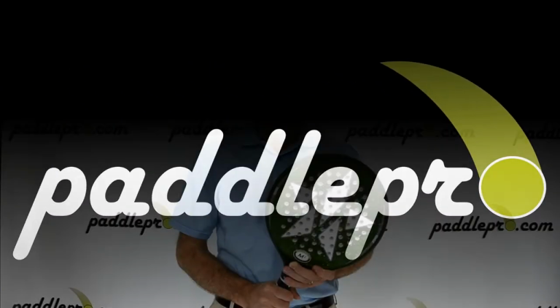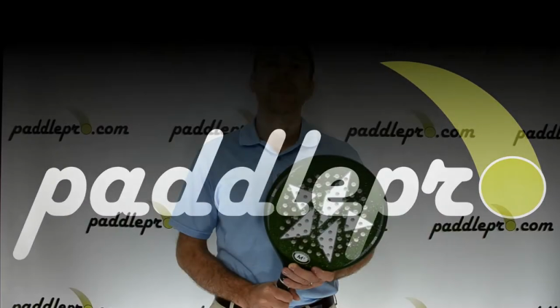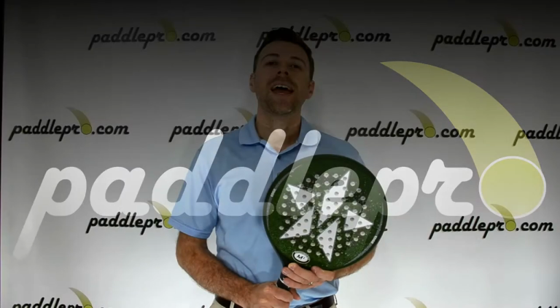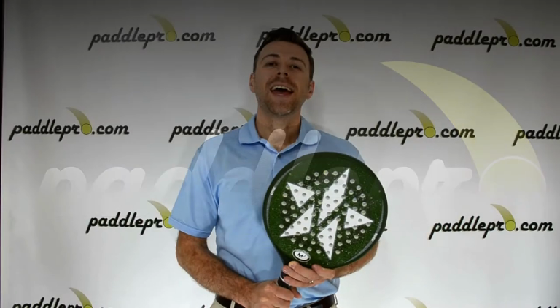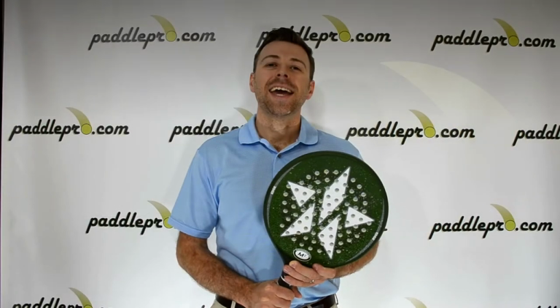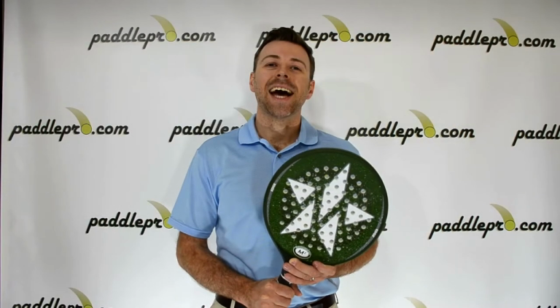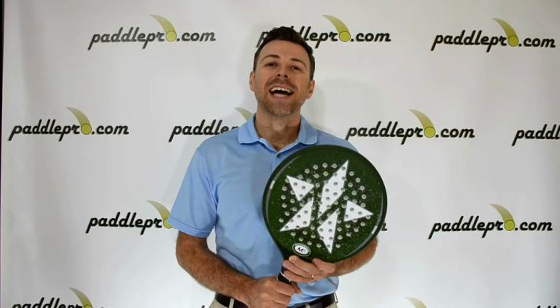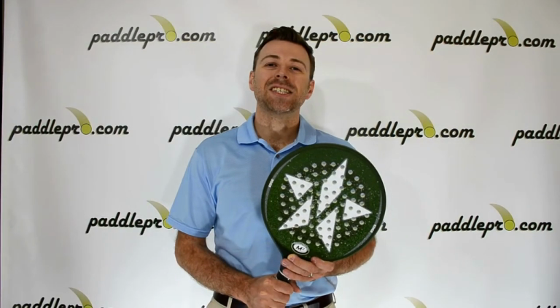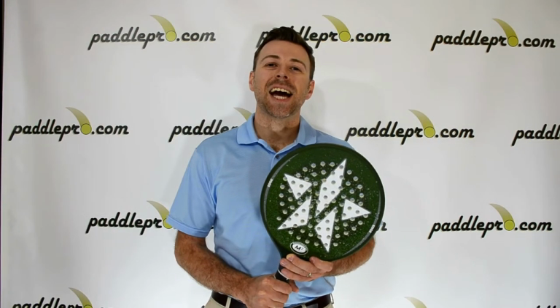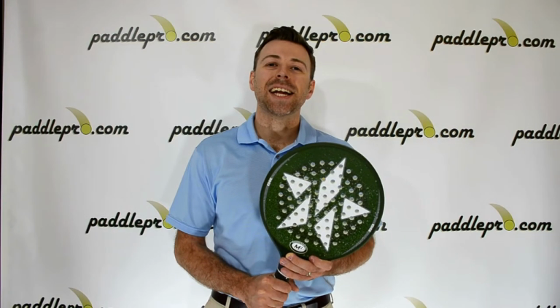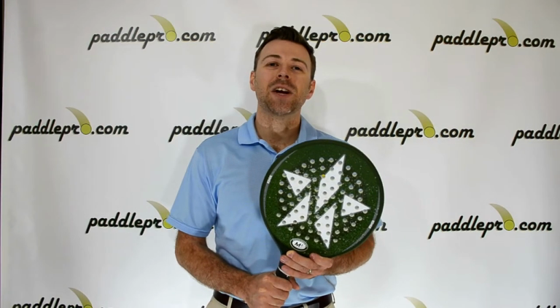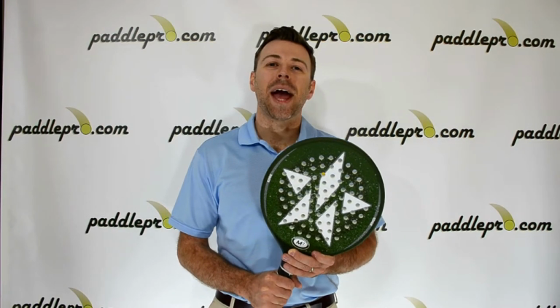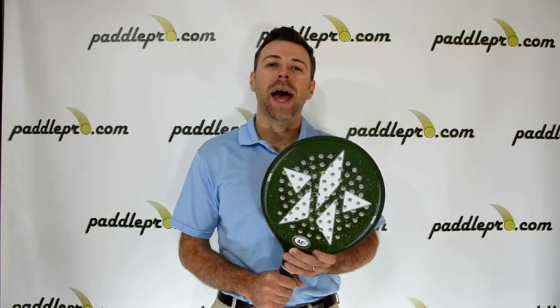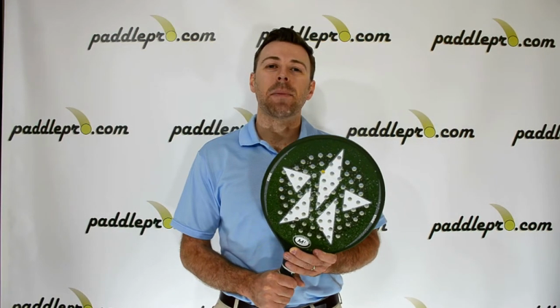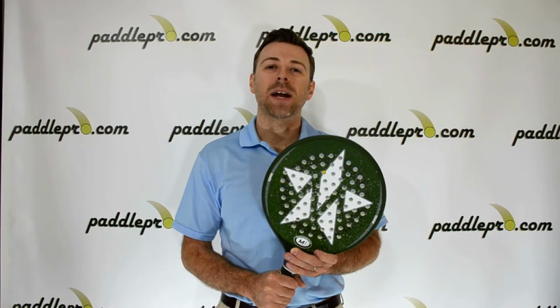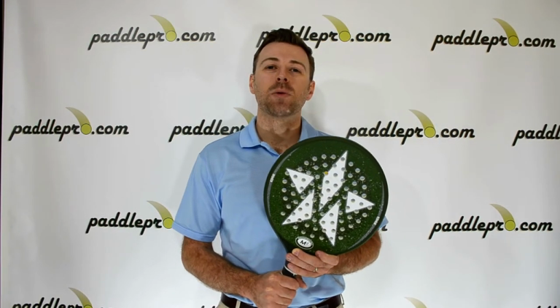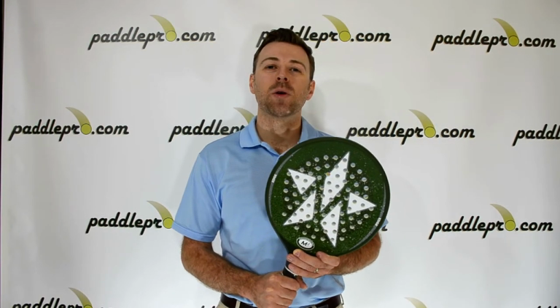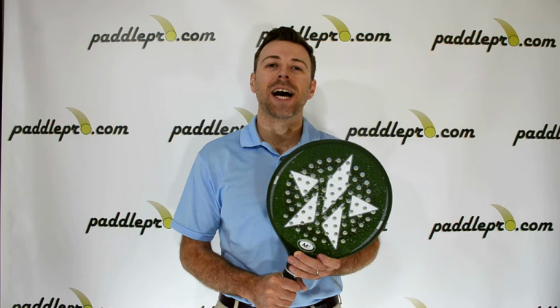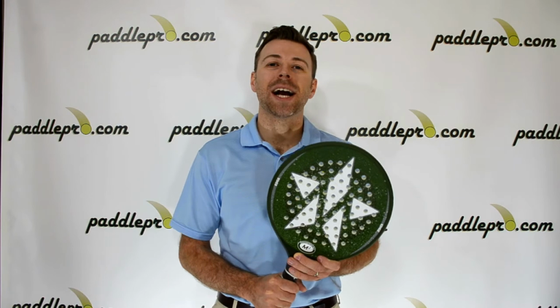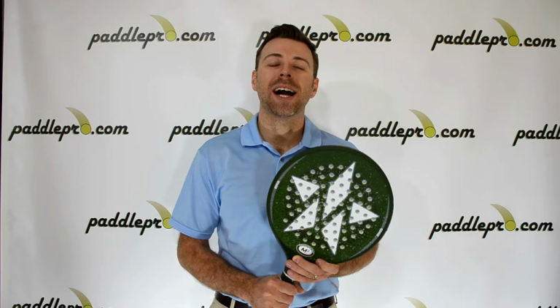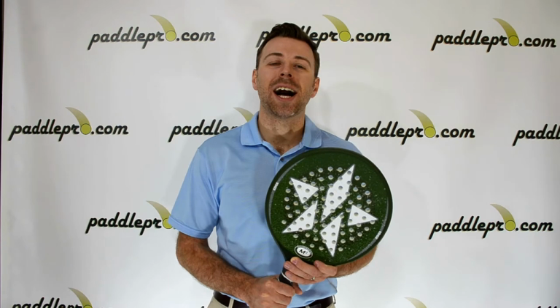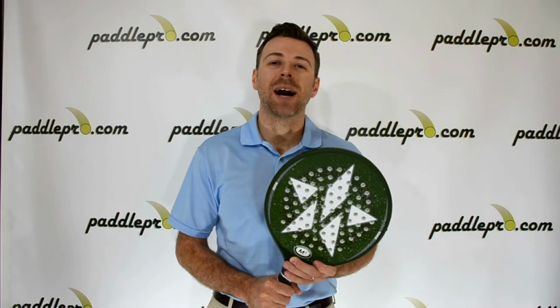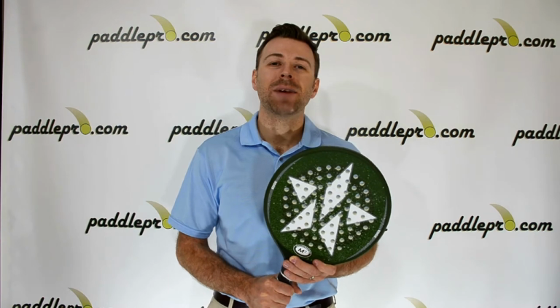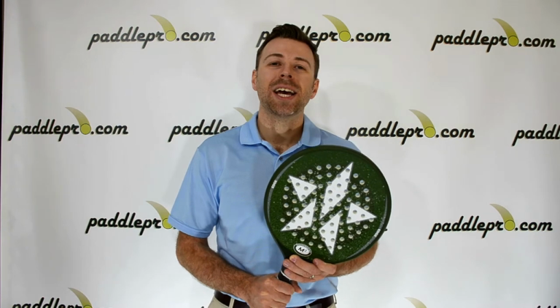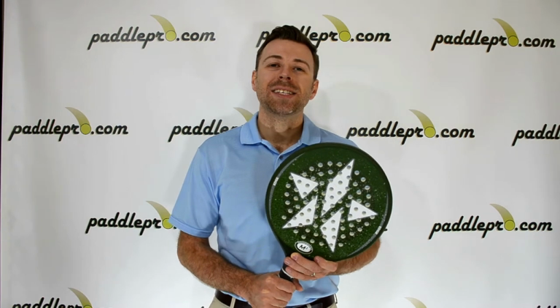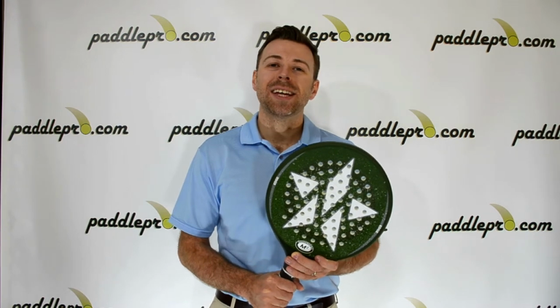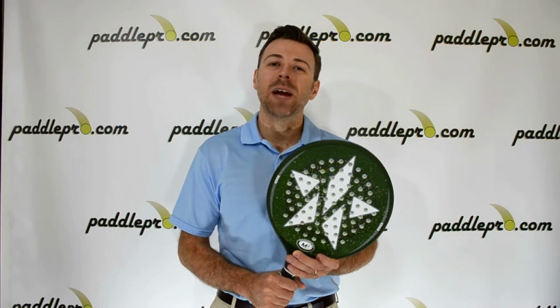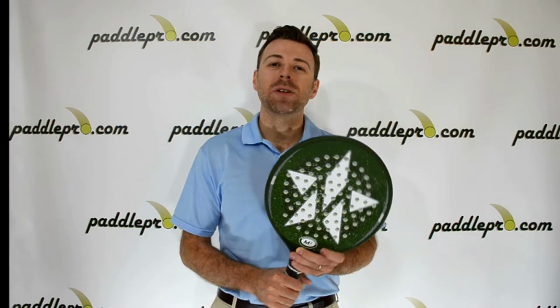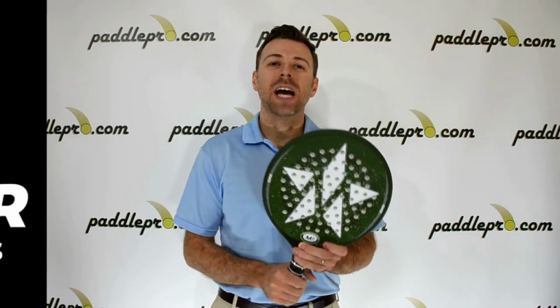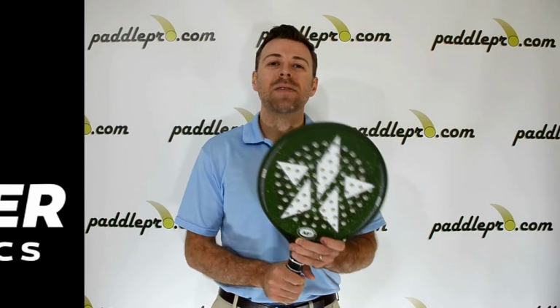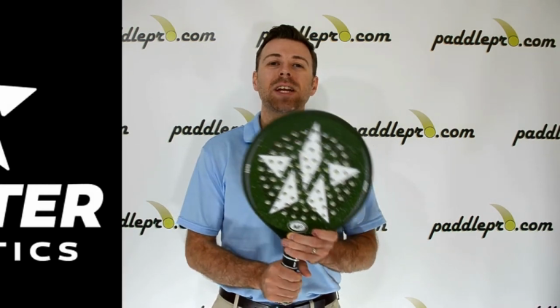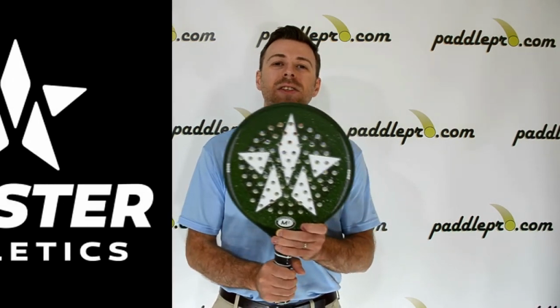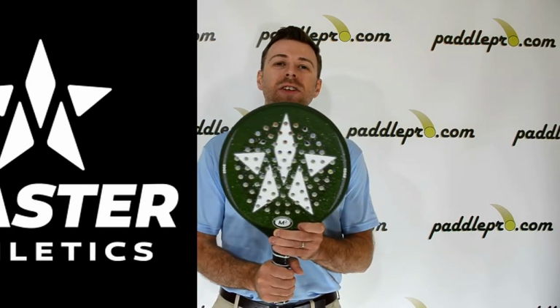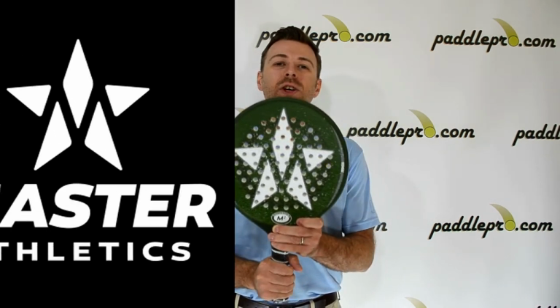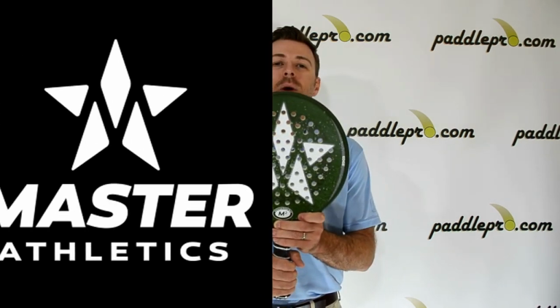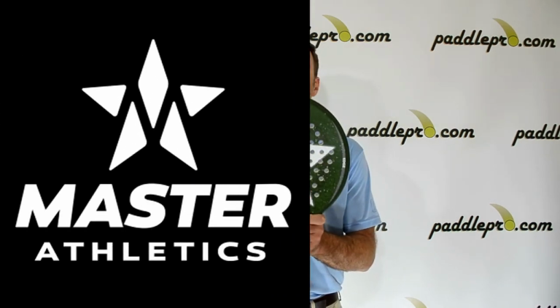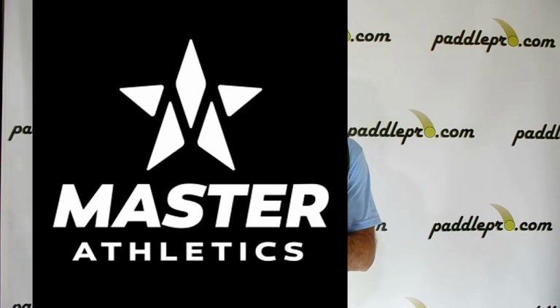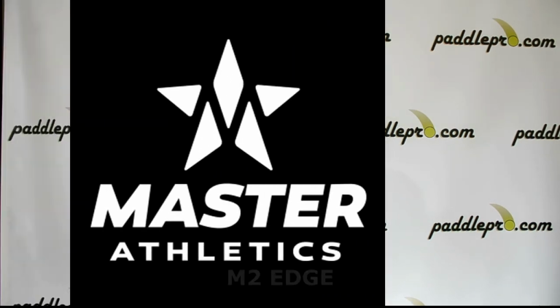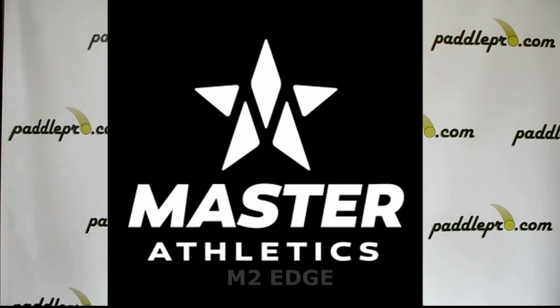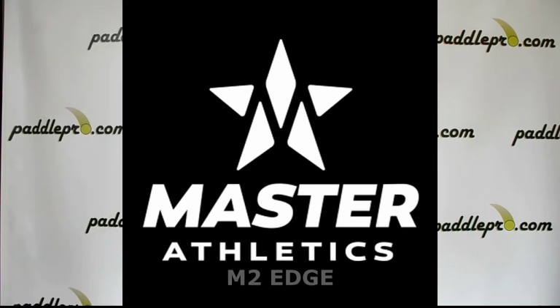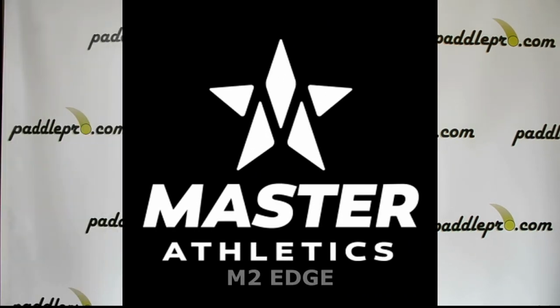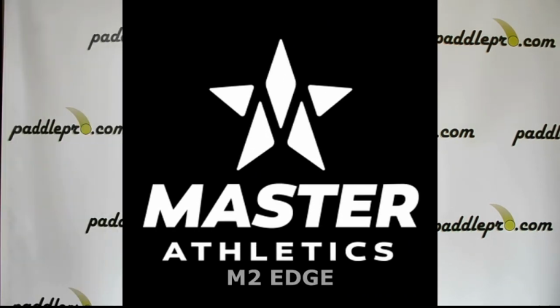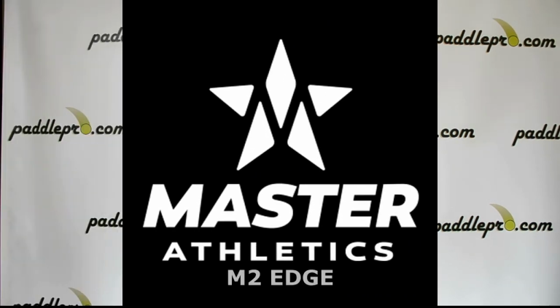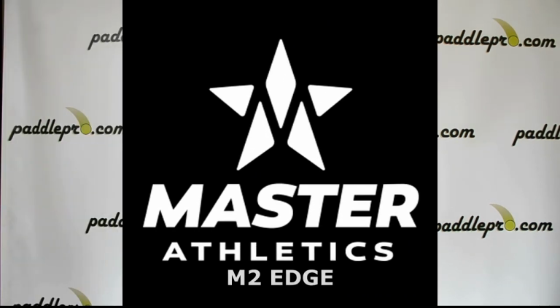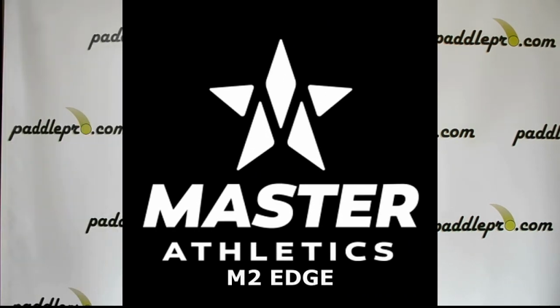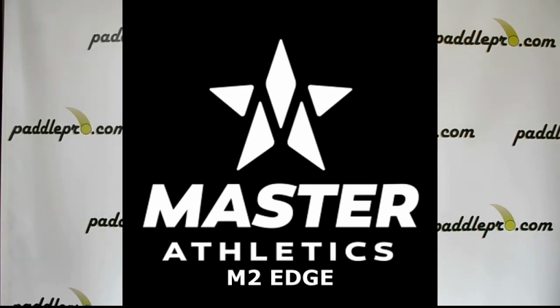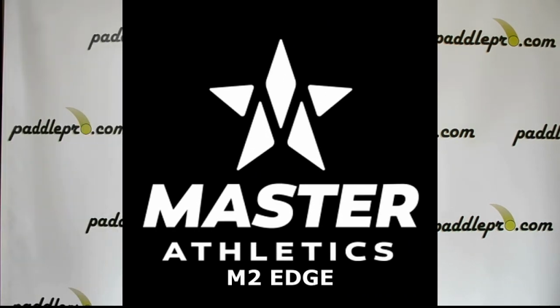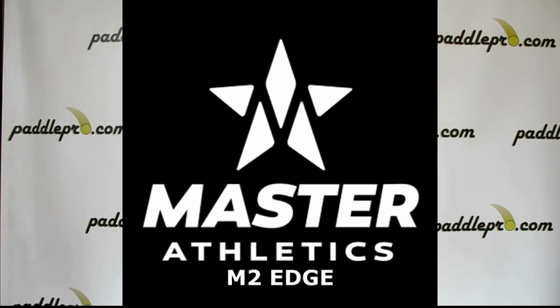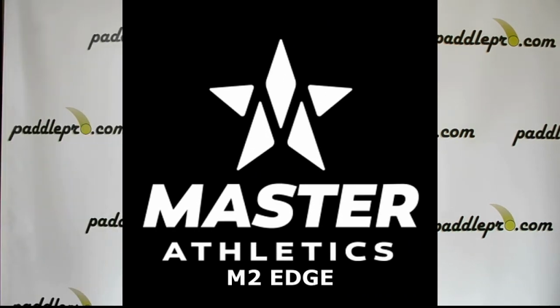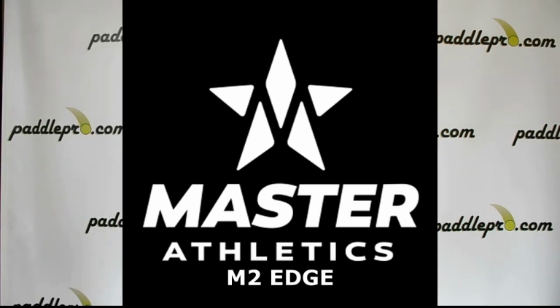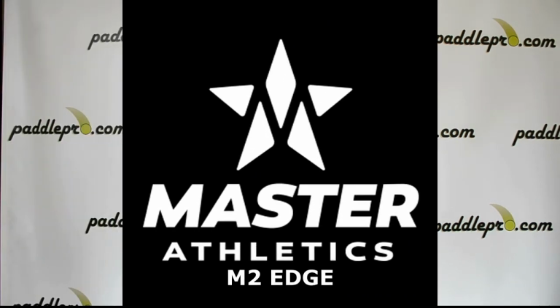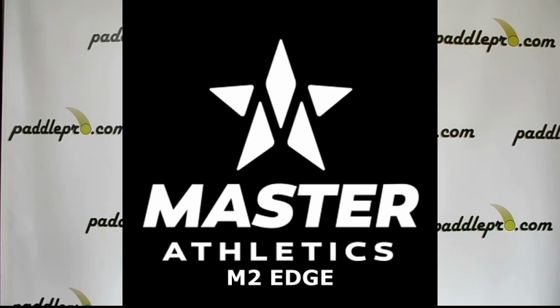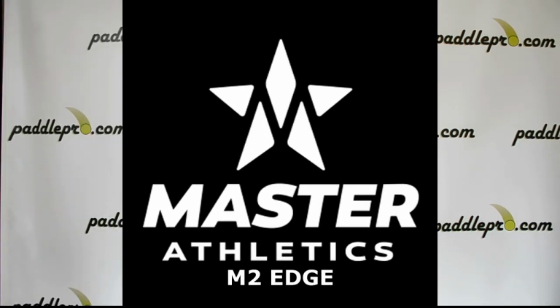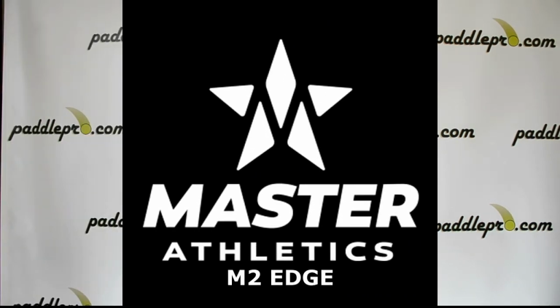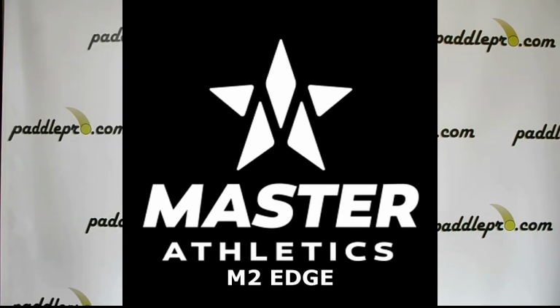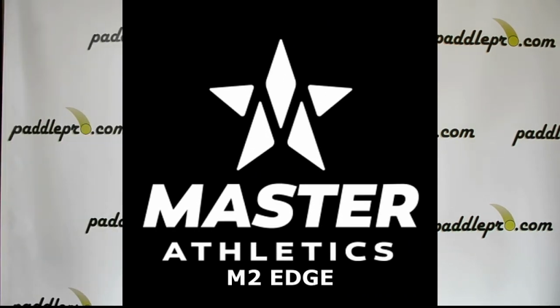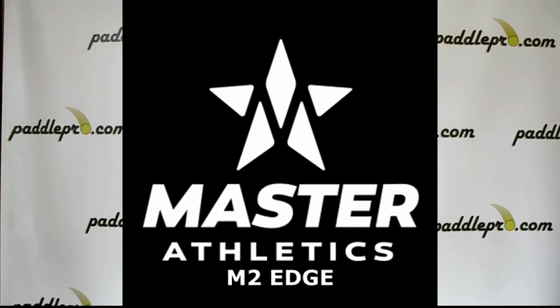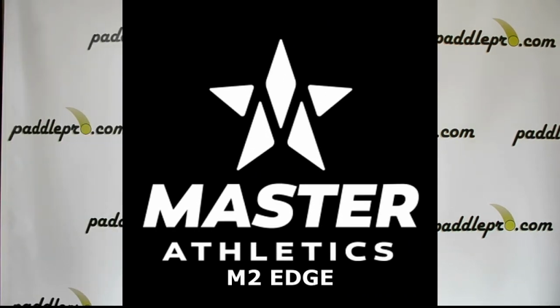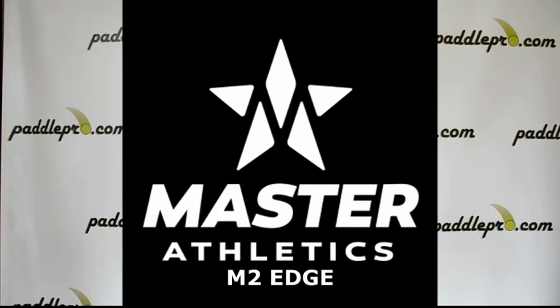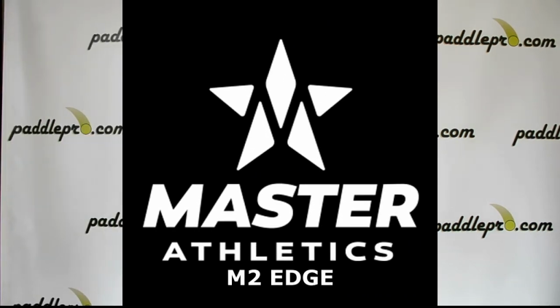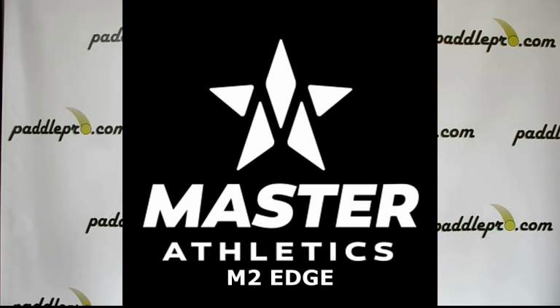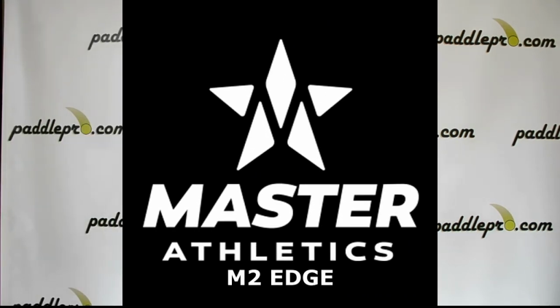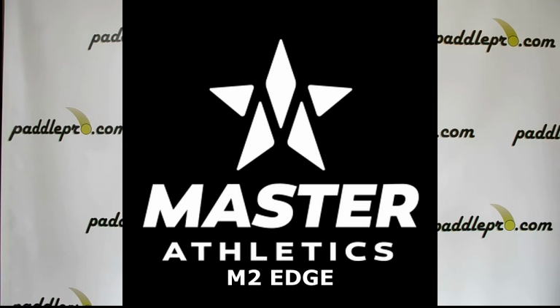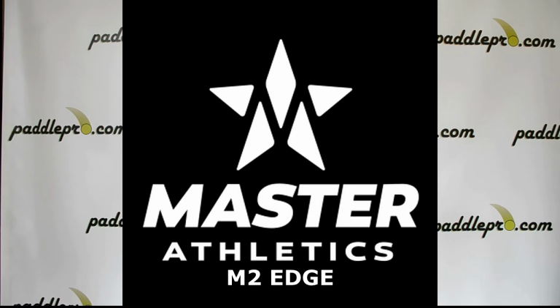Hey guys, Scott here at PaddlePro.com. Today we're diving into the new M2 Edge by Master Athletics for Platform Tennis.